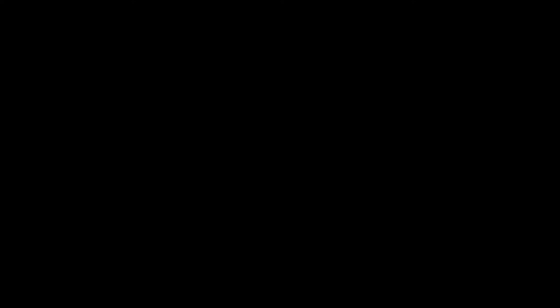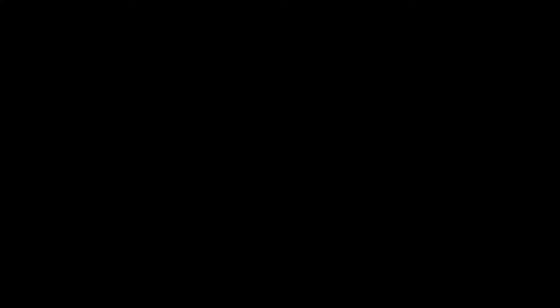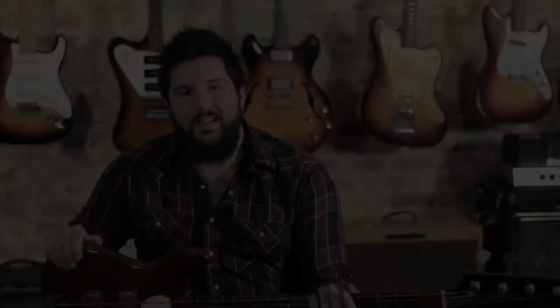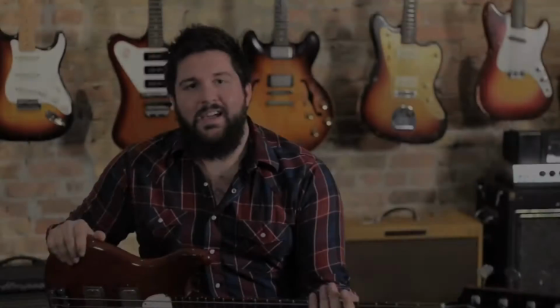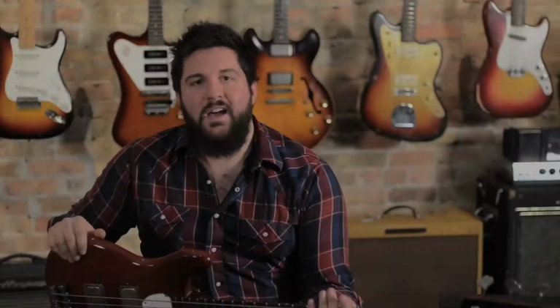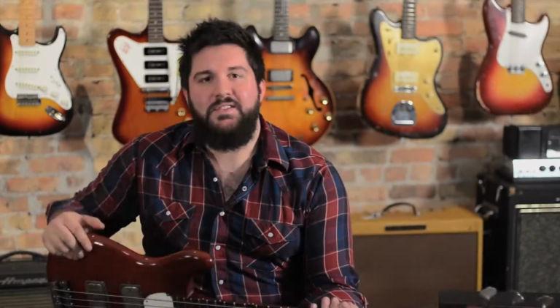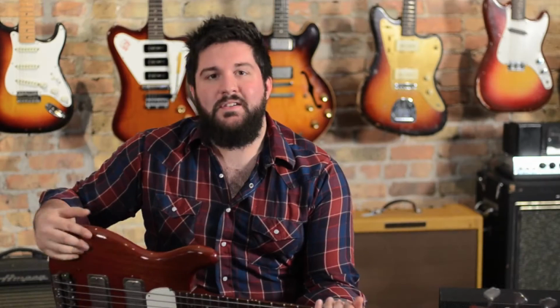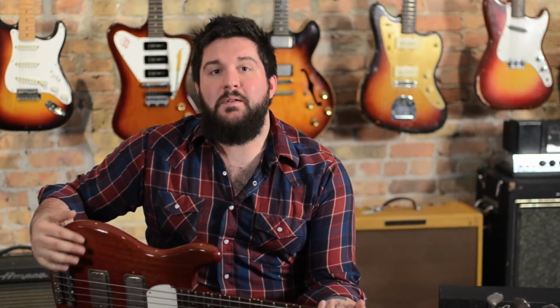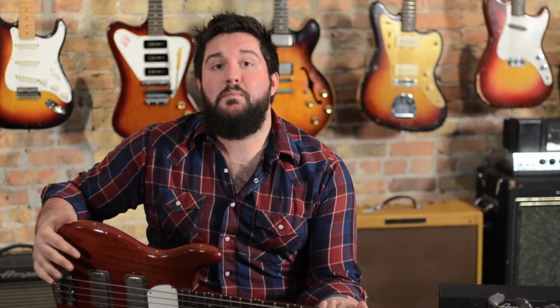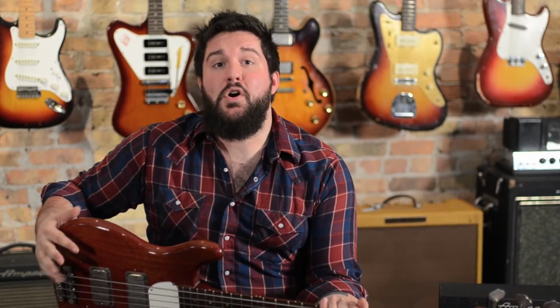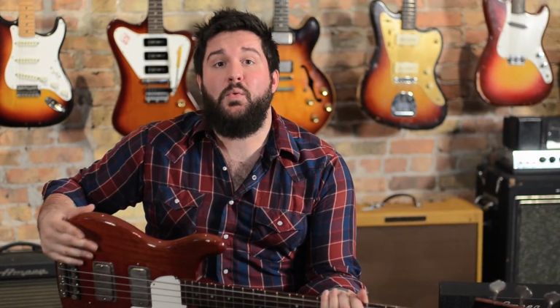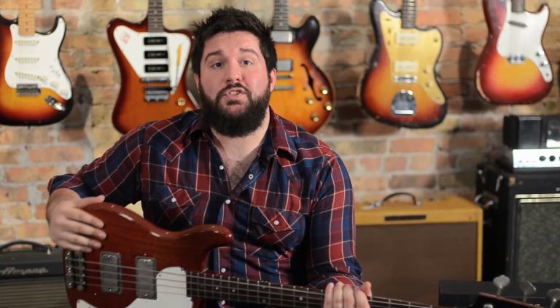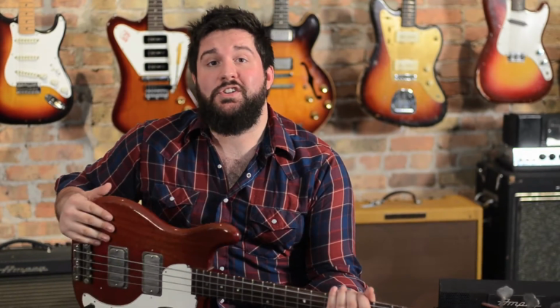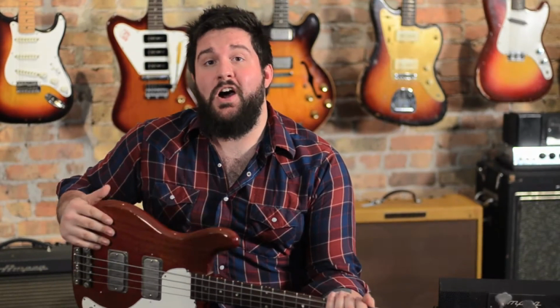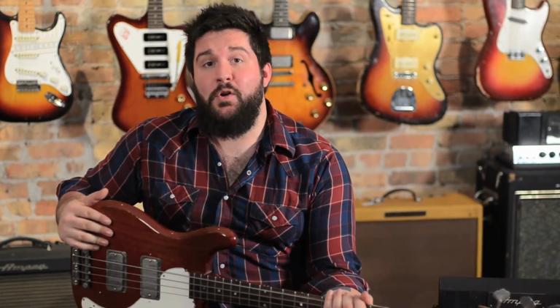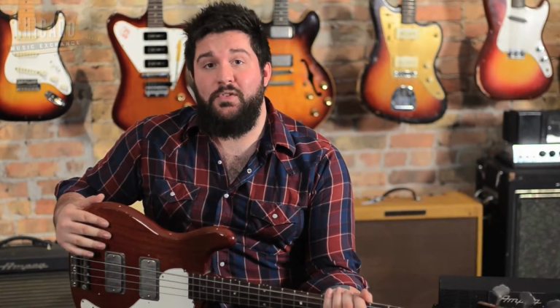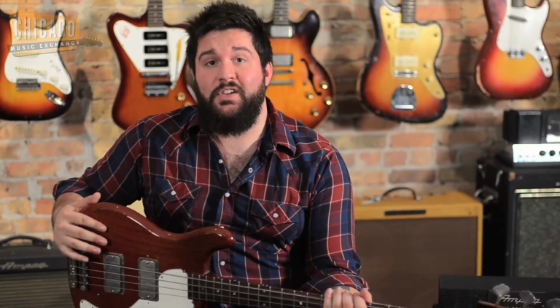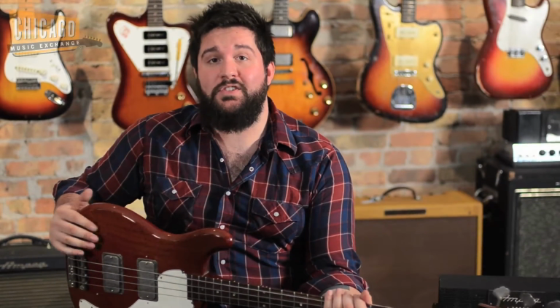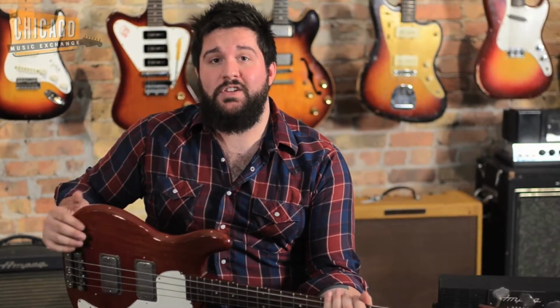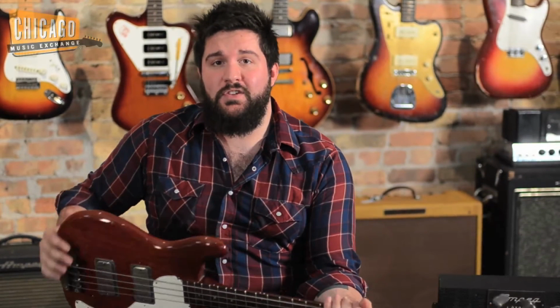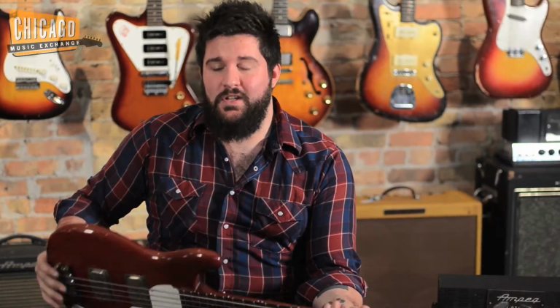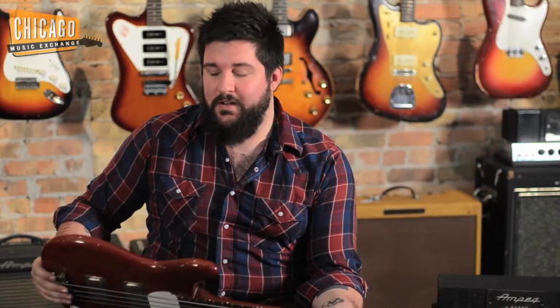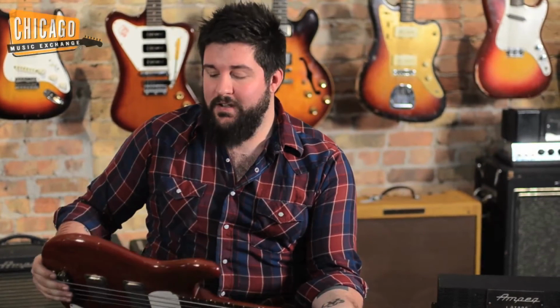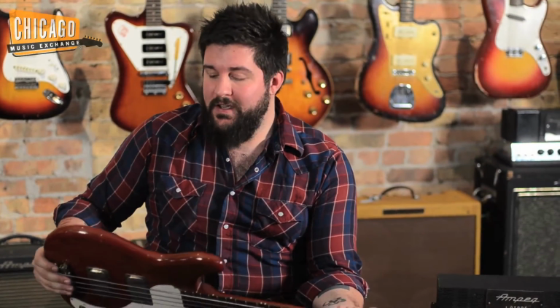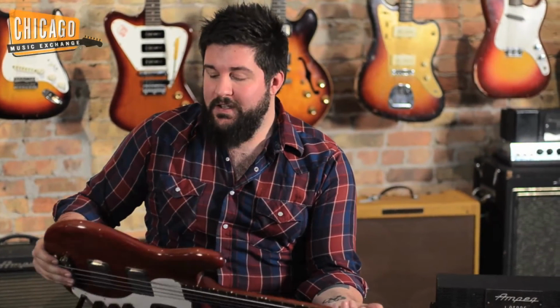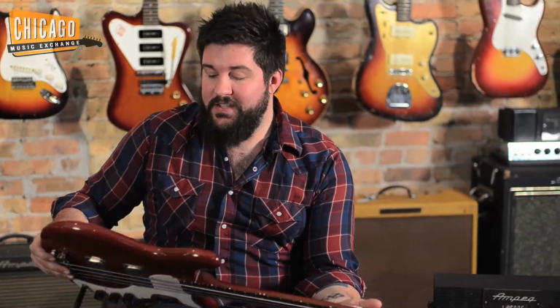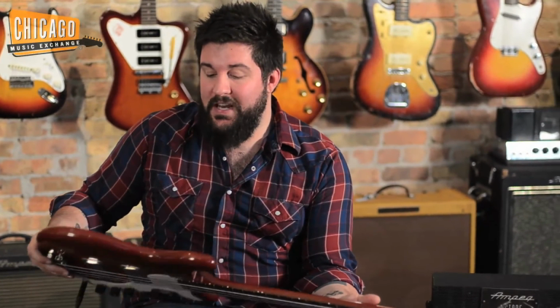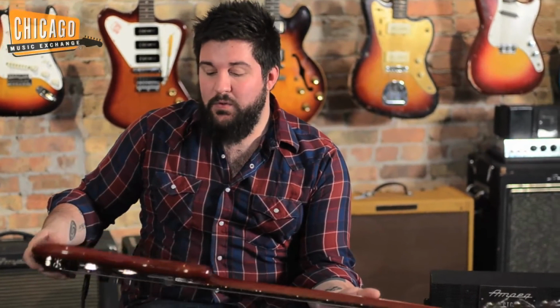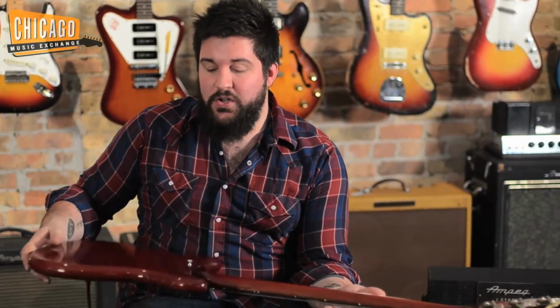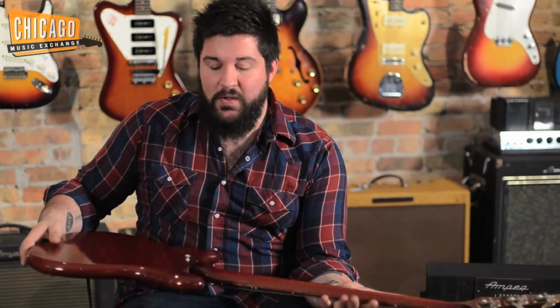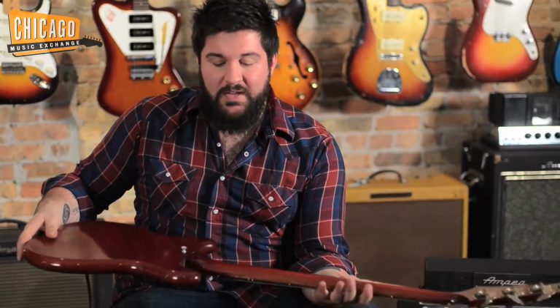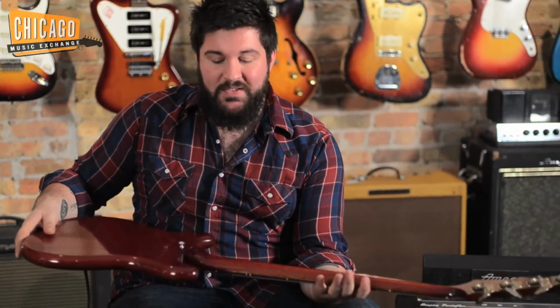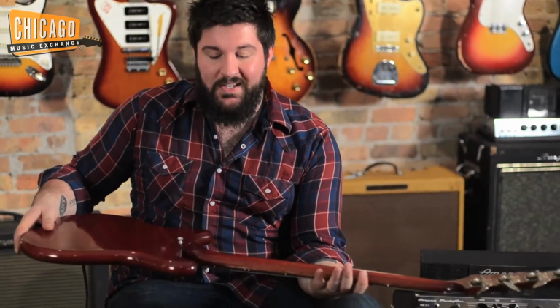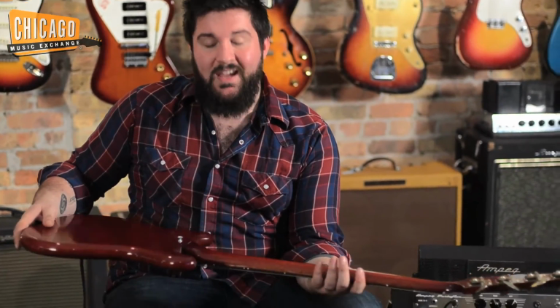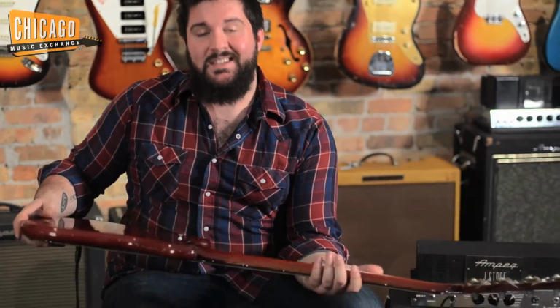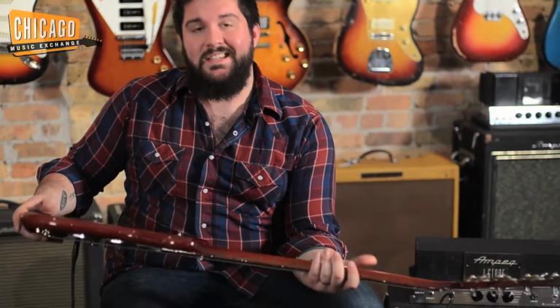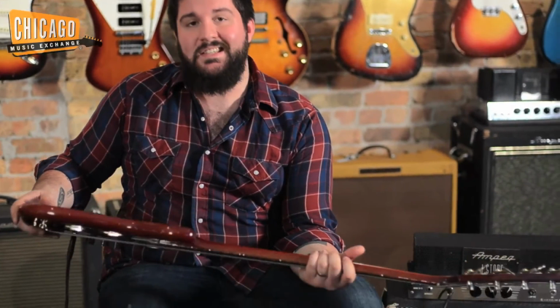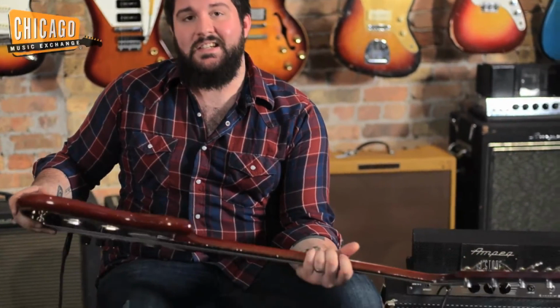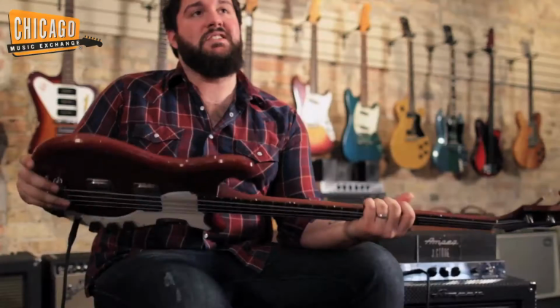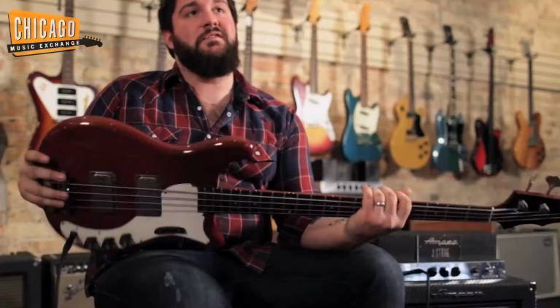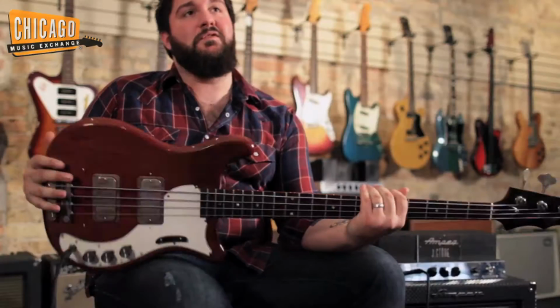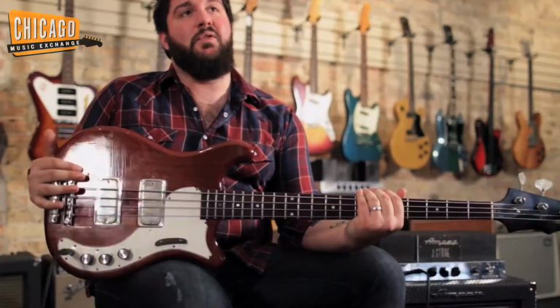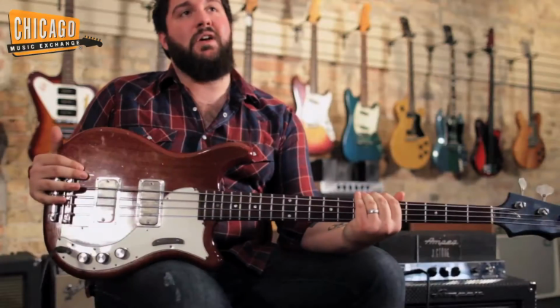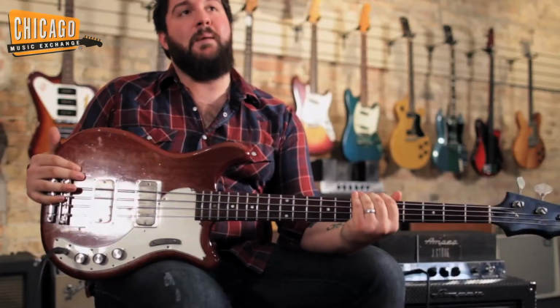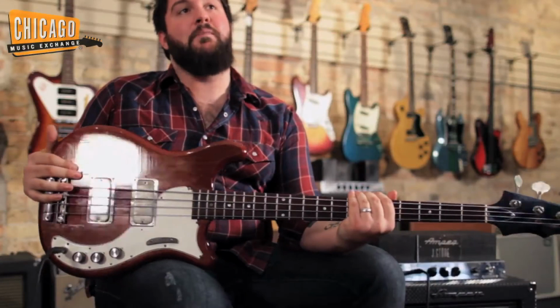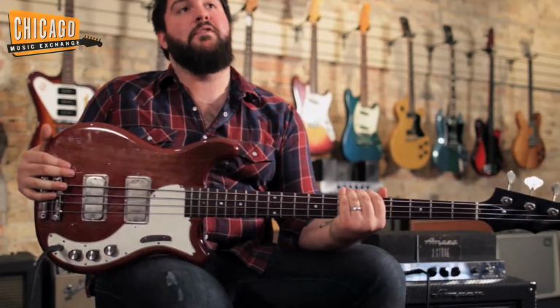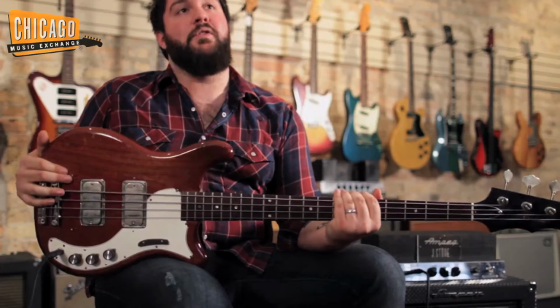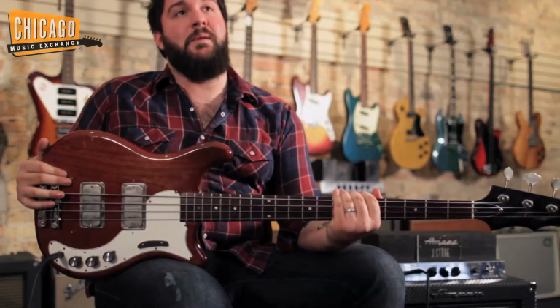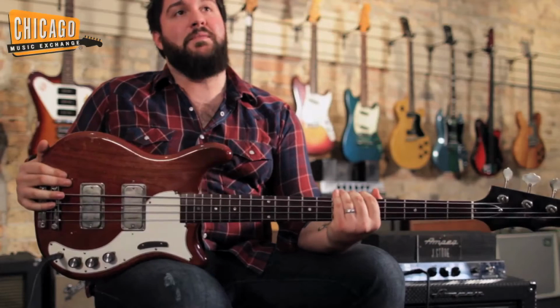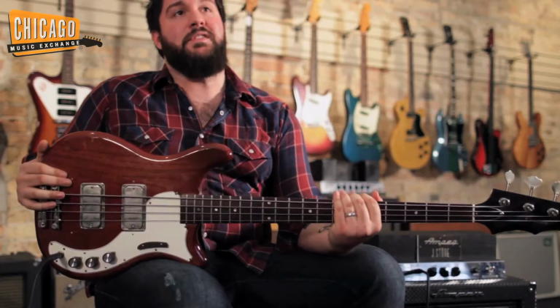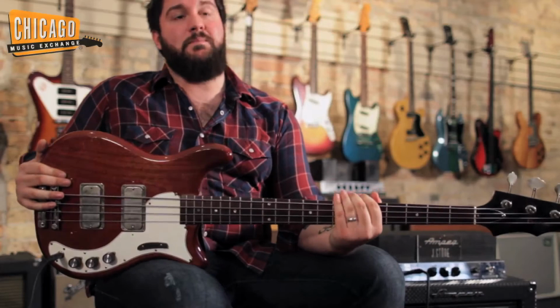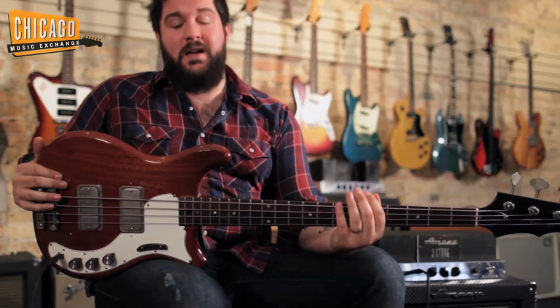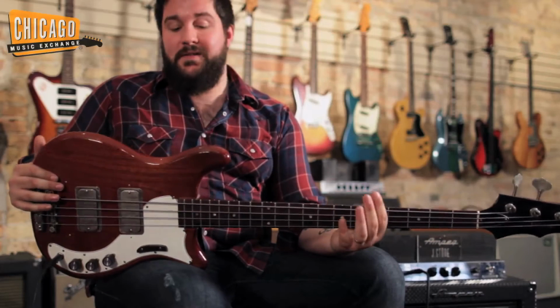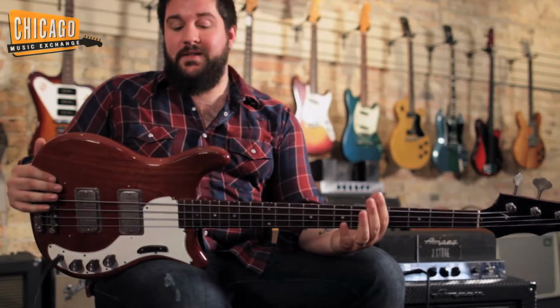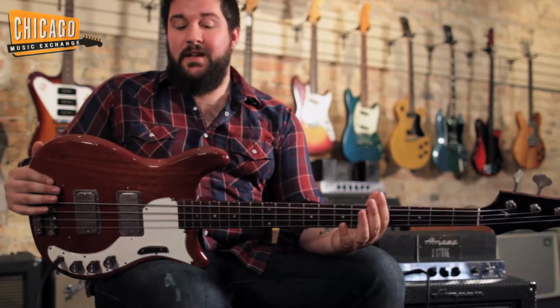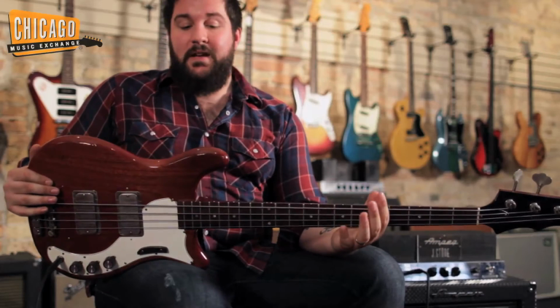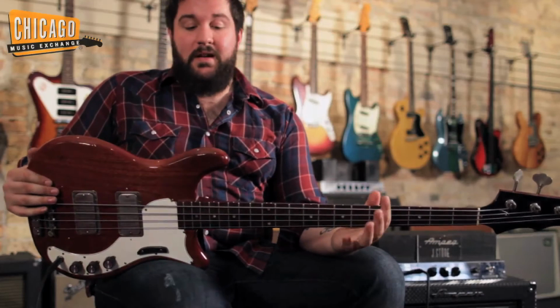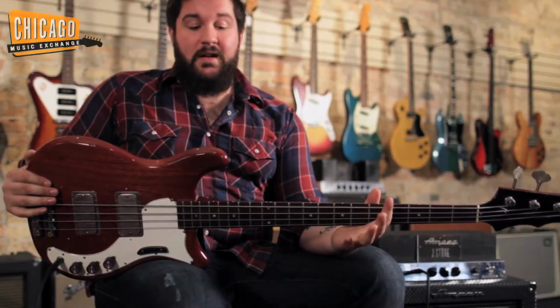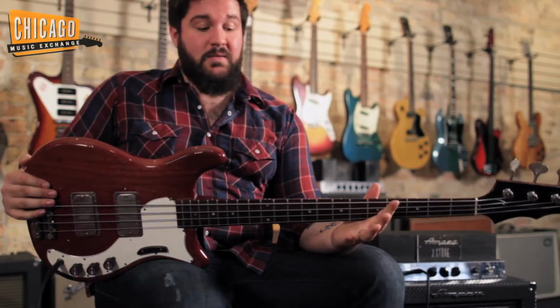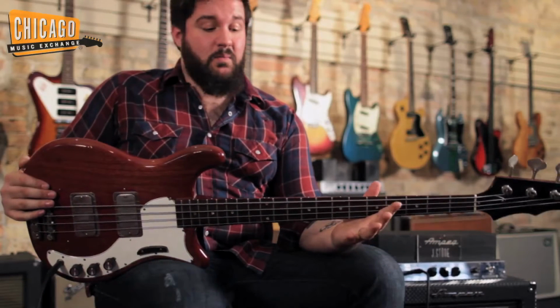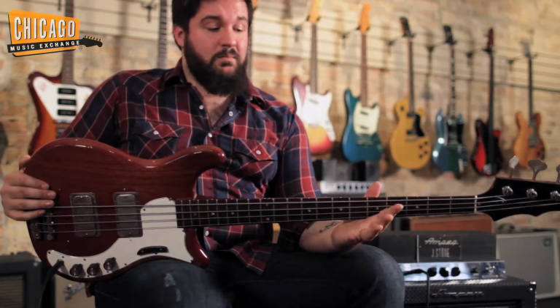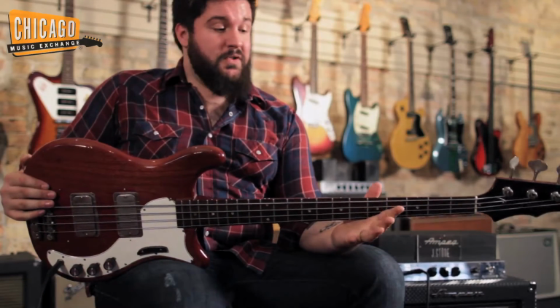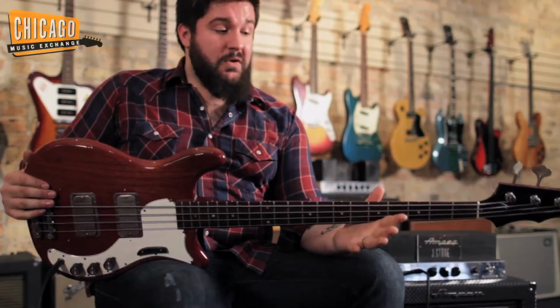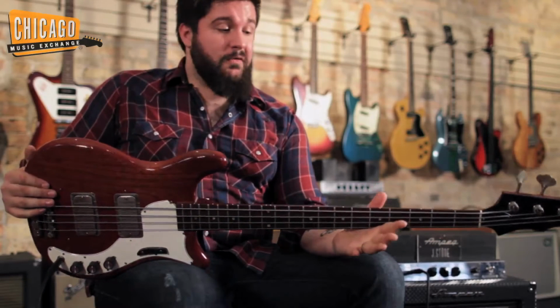Hey guys, Mark with Chicago Music Exchange here. Today we're showcasing a 1964 Epiphone Embassy bass. It's beautiful.